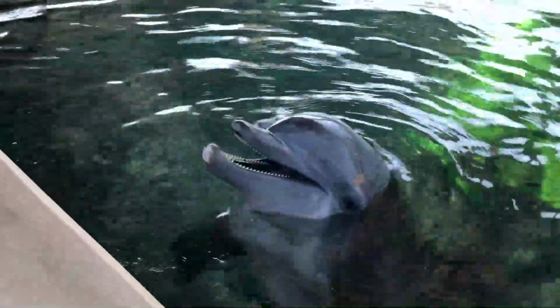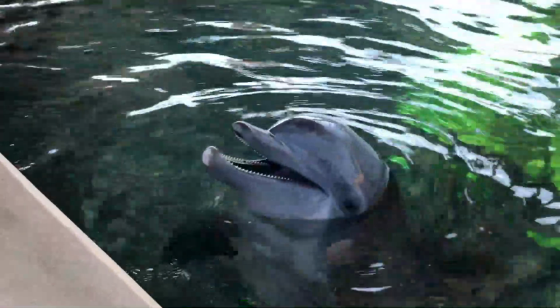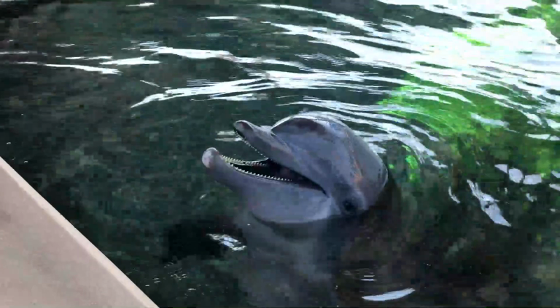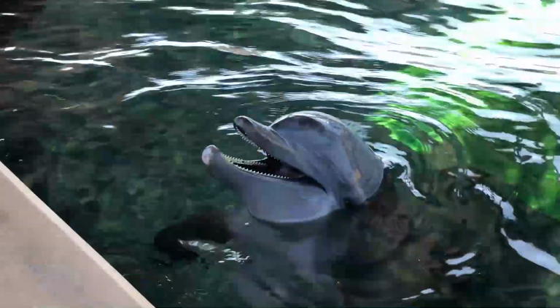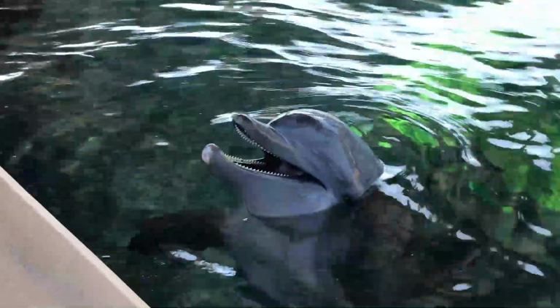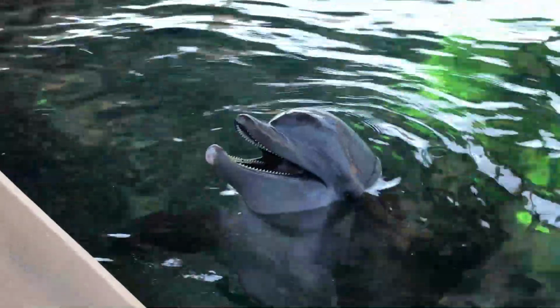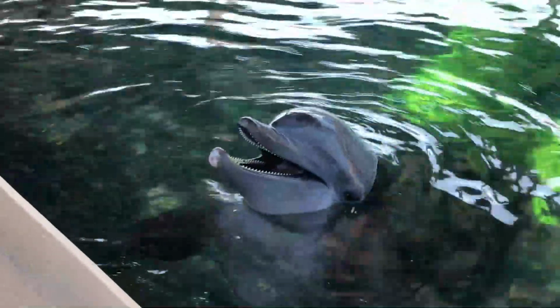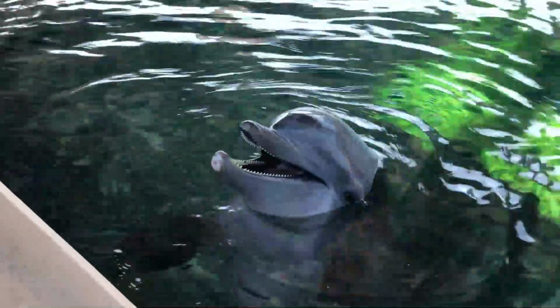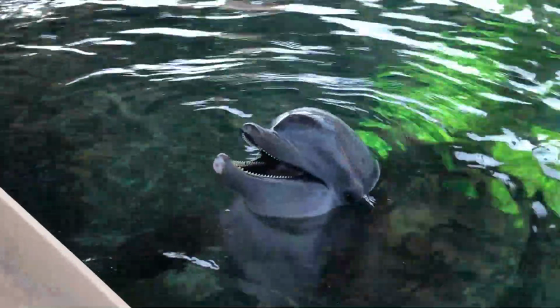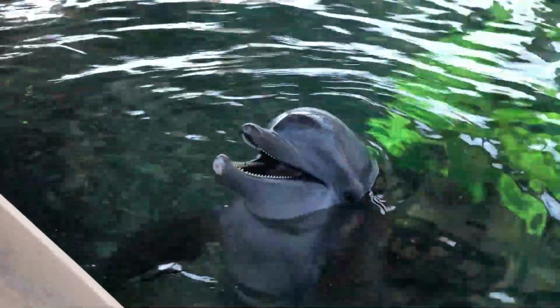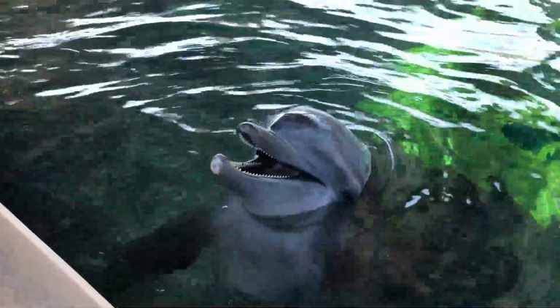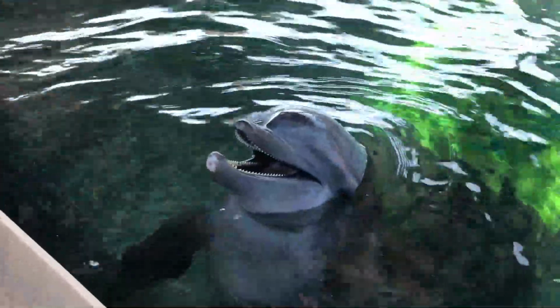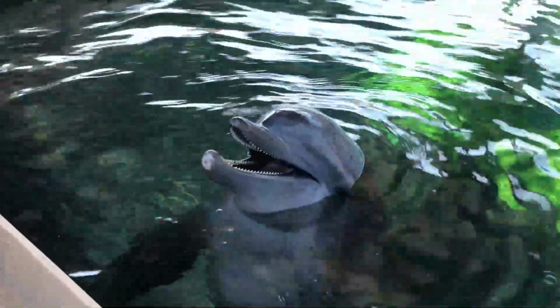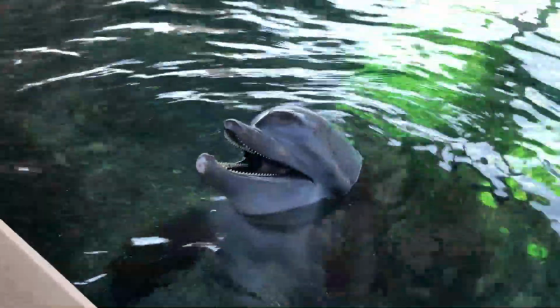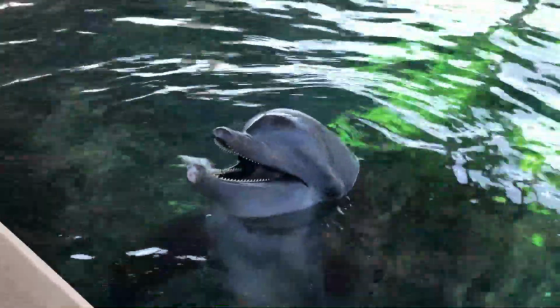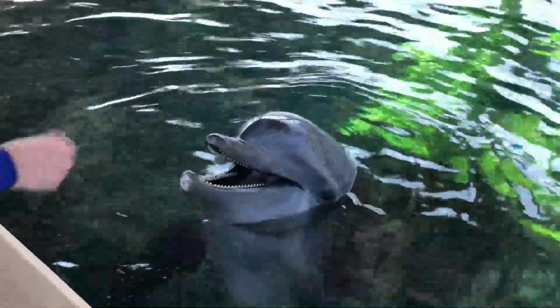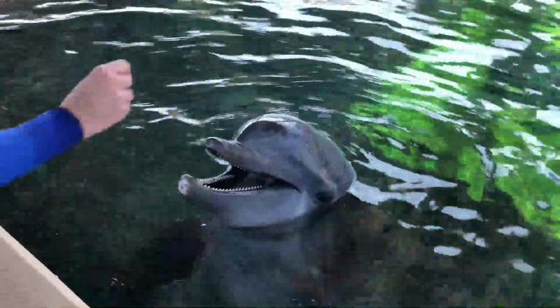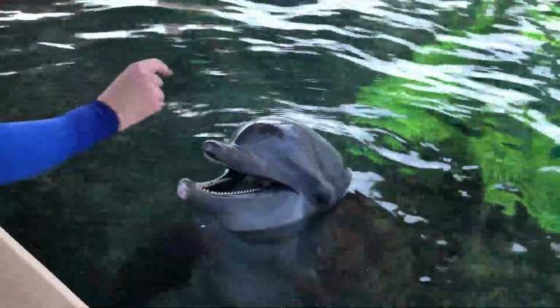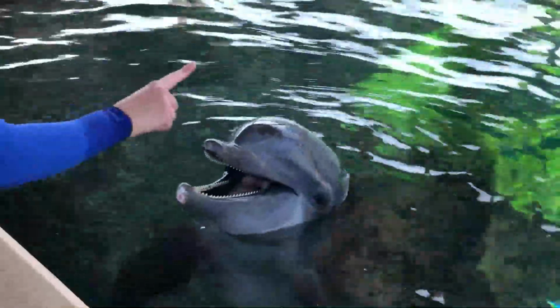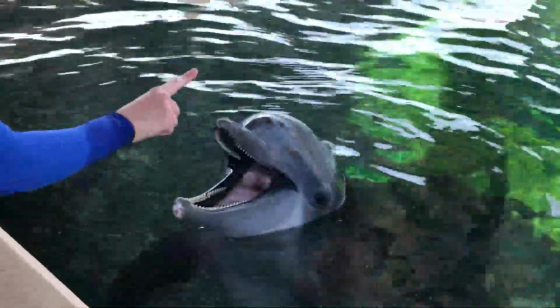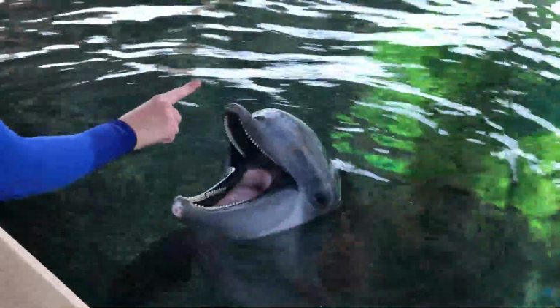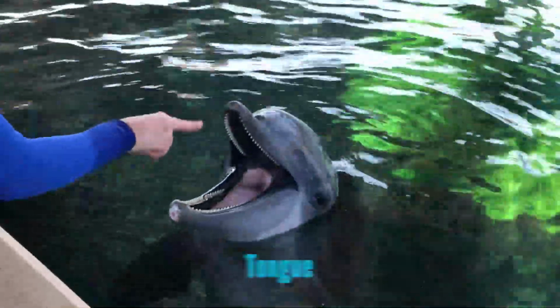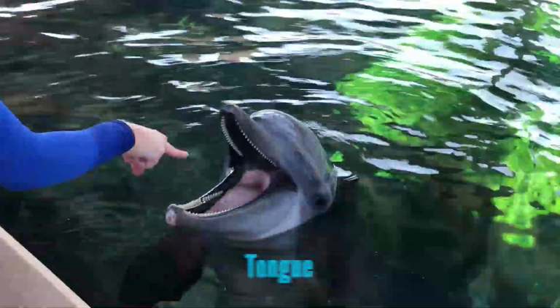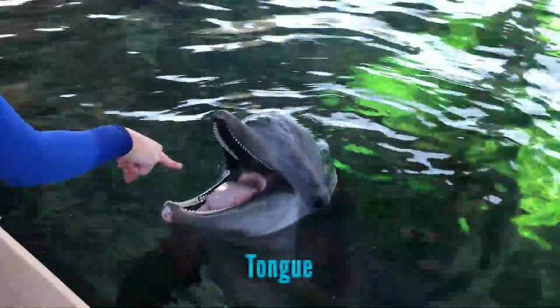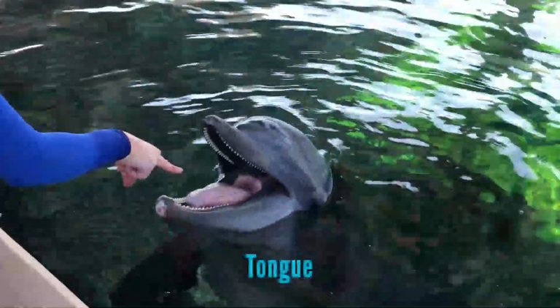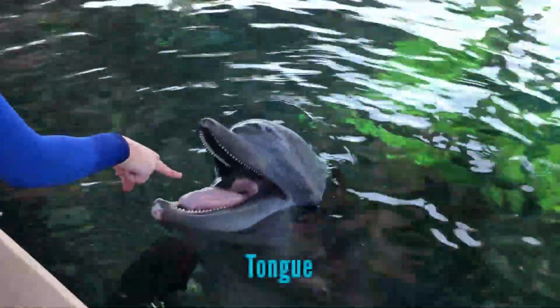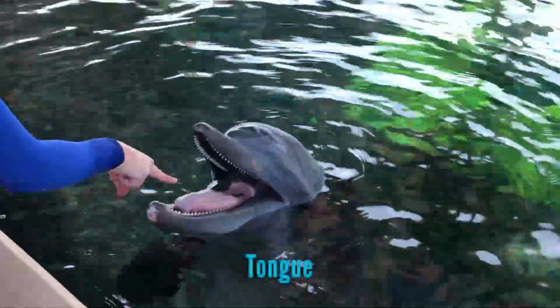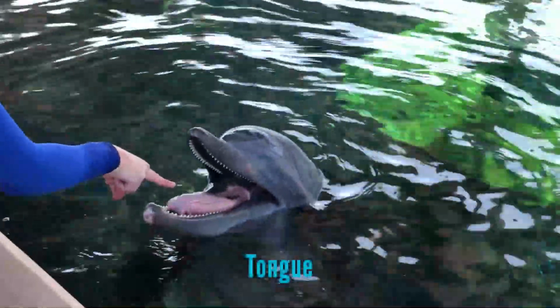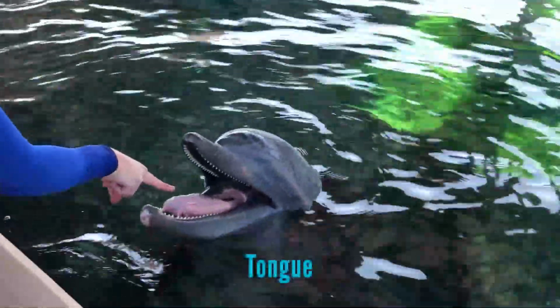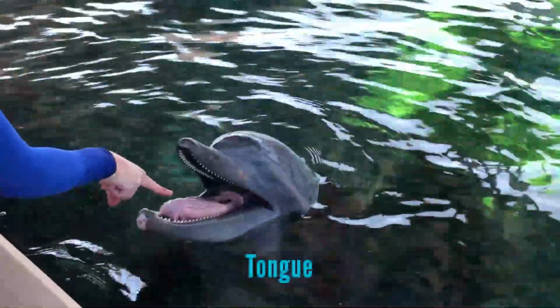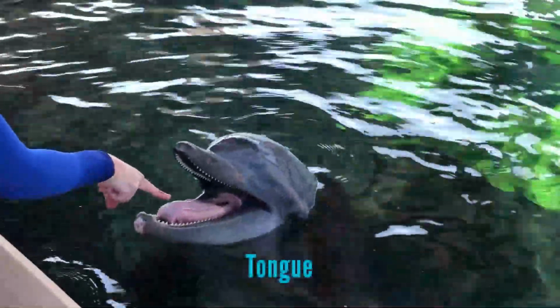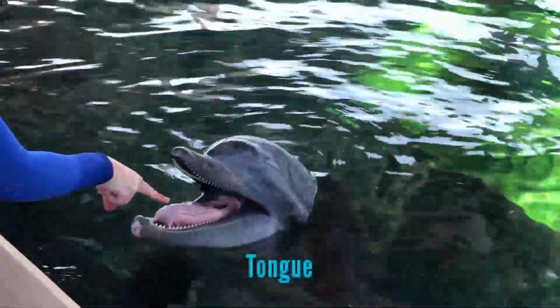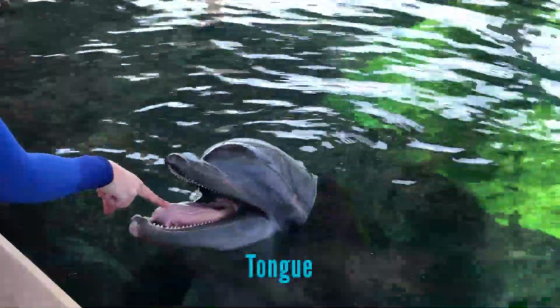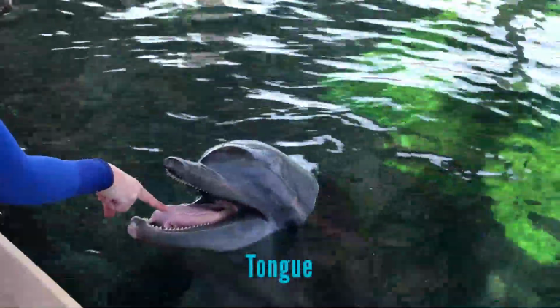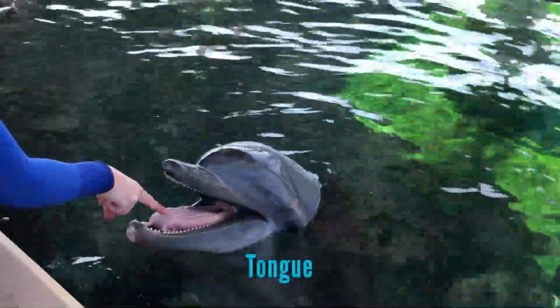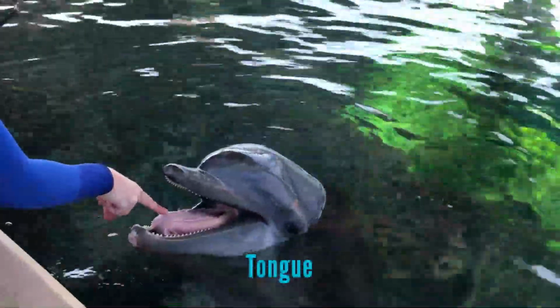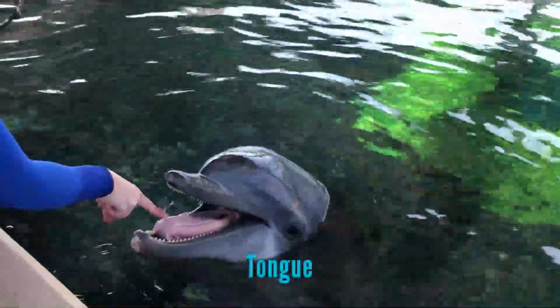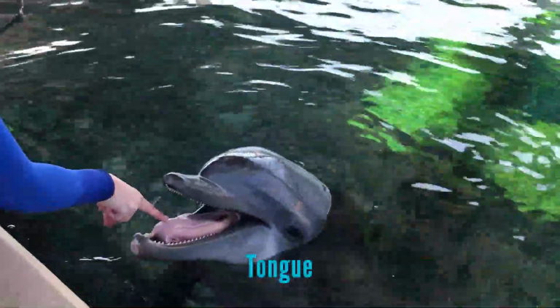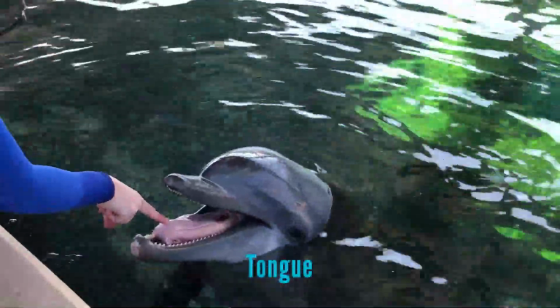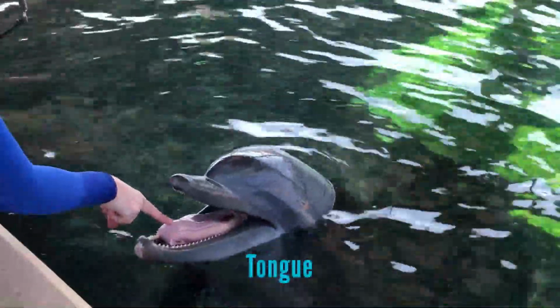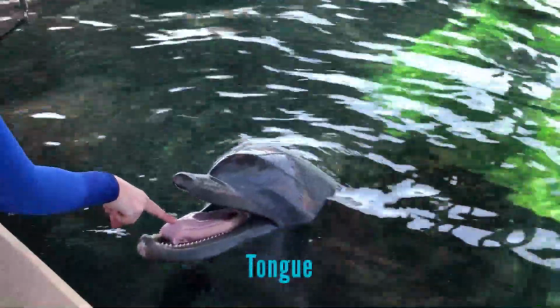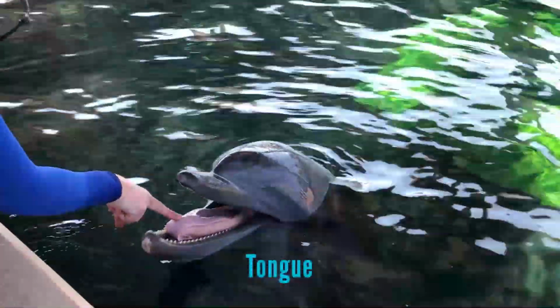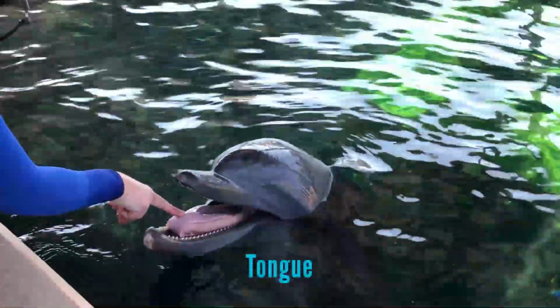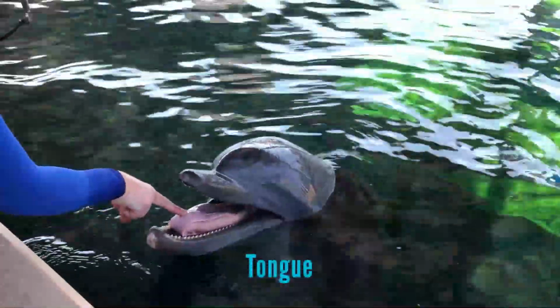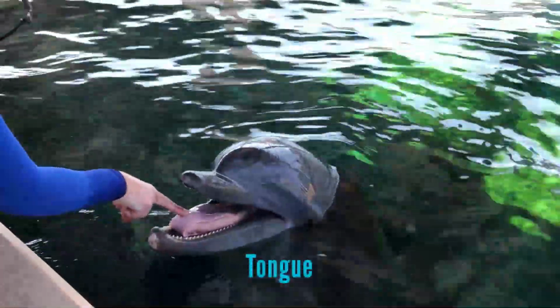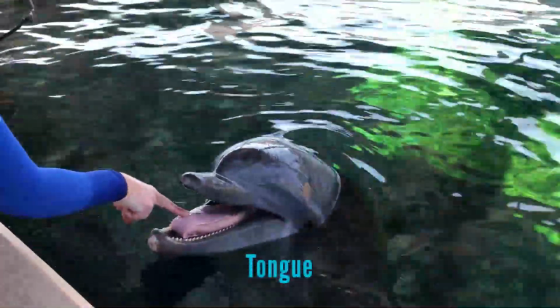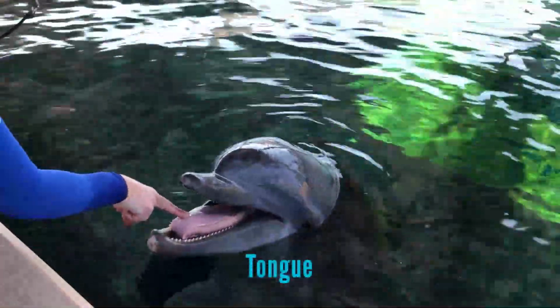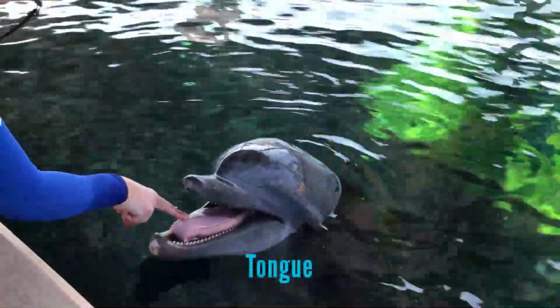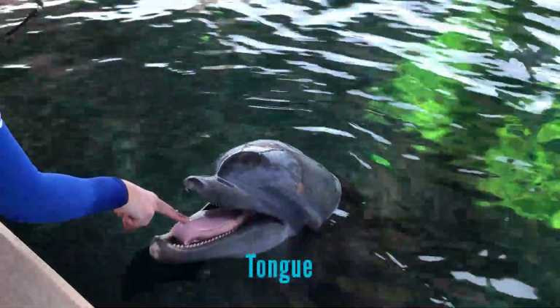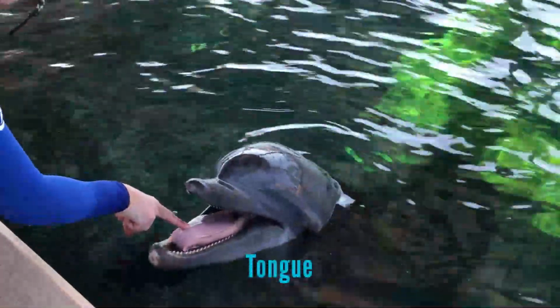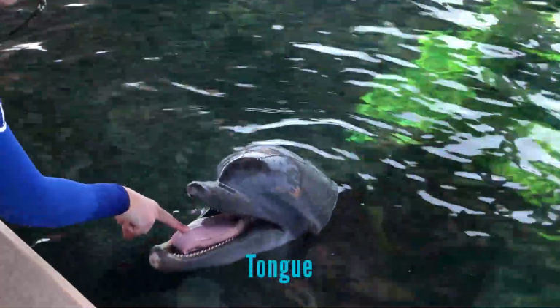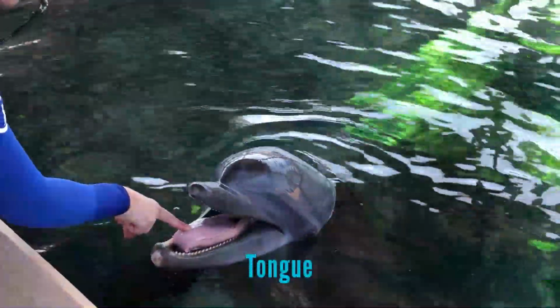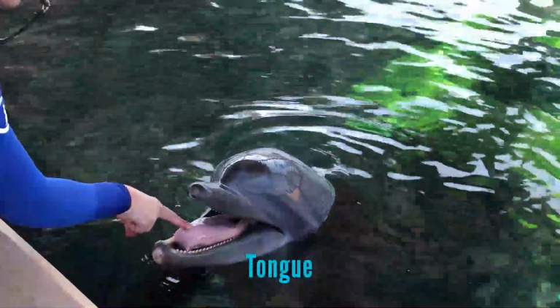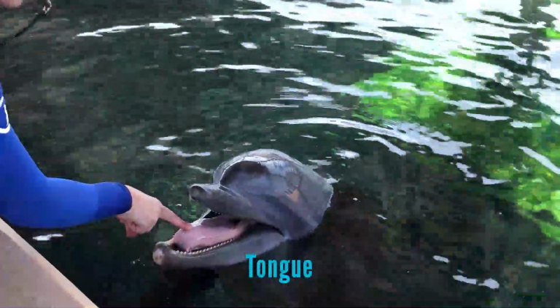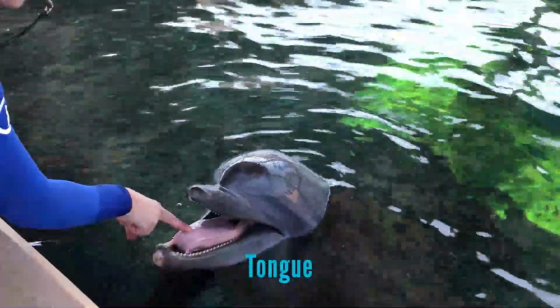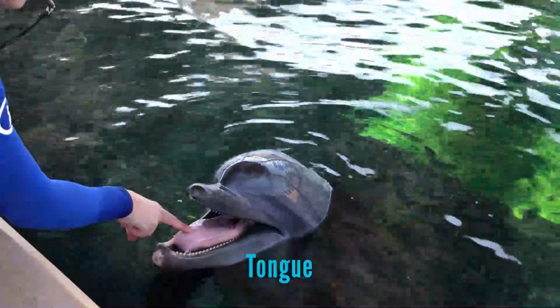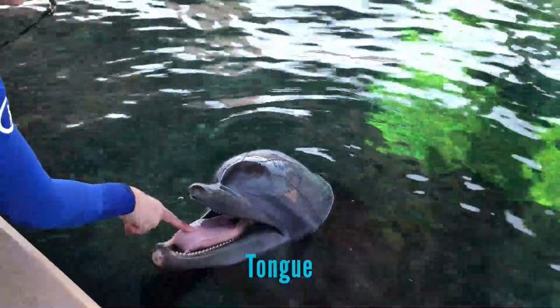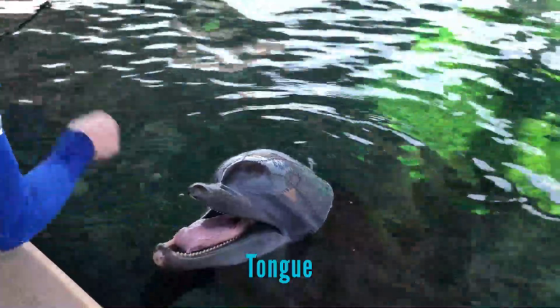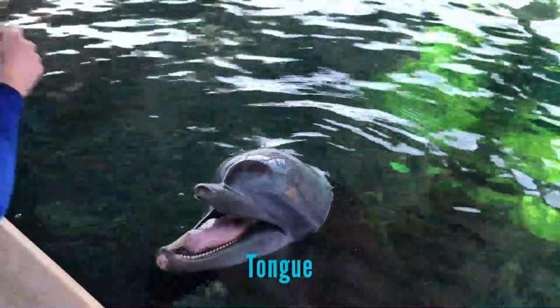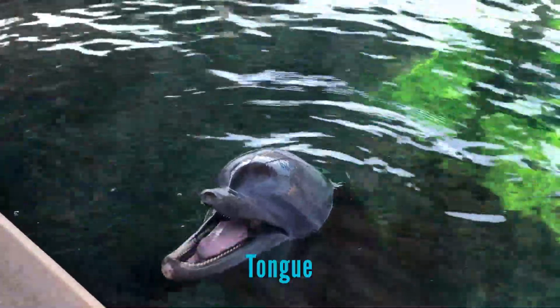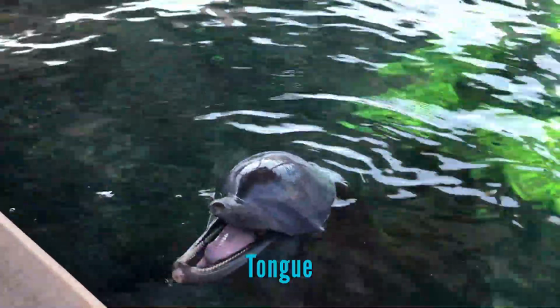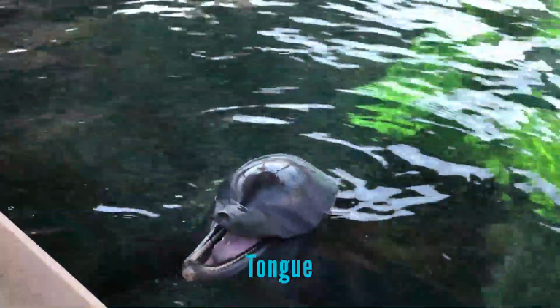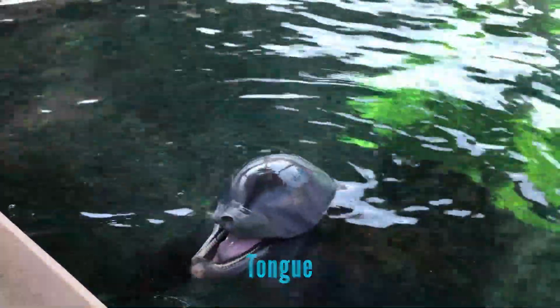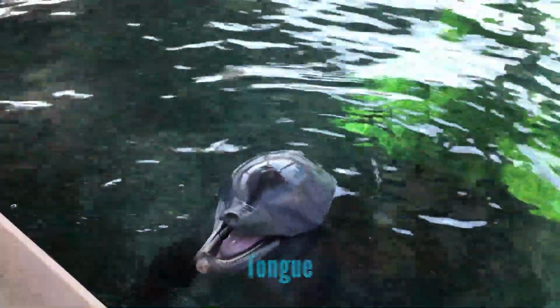A dolphin's tongue is fringed at the edges. This creates a barrier between water and milk for calves nursing from their mother.